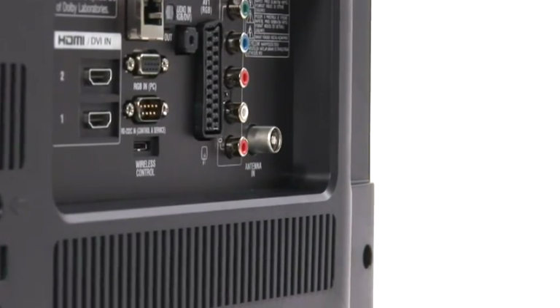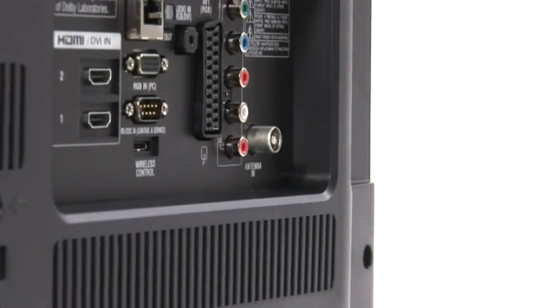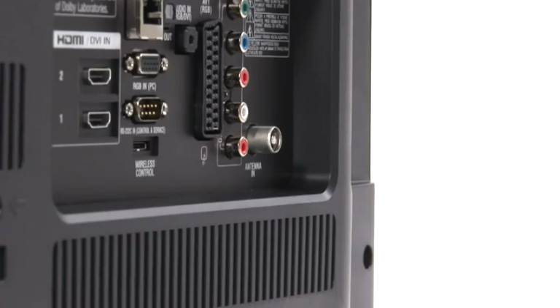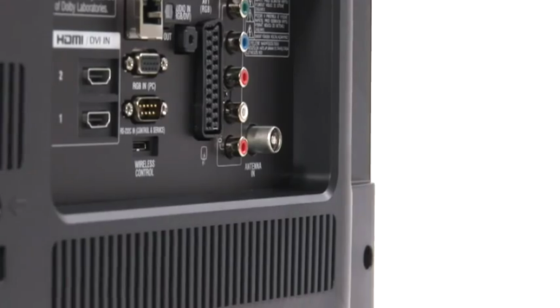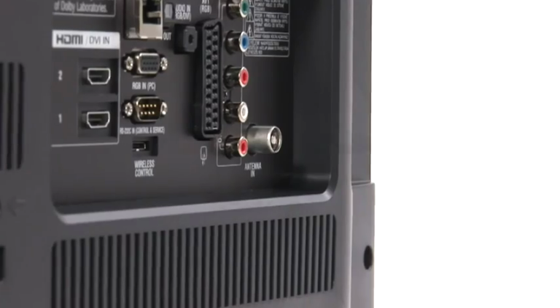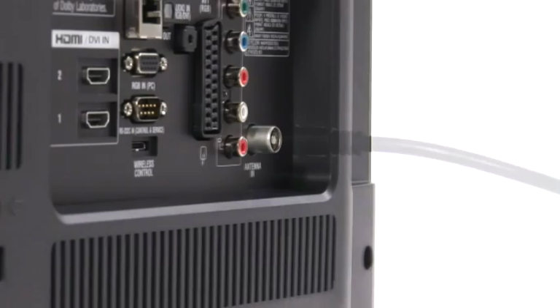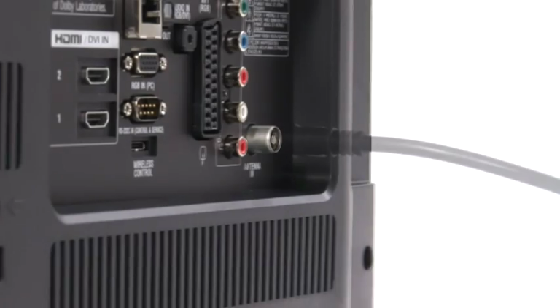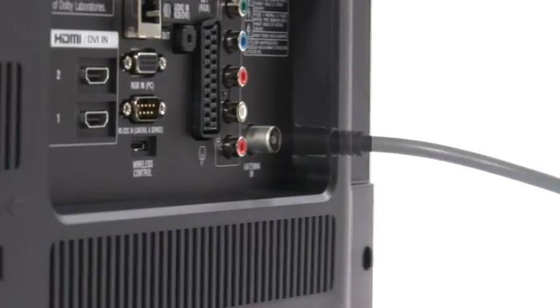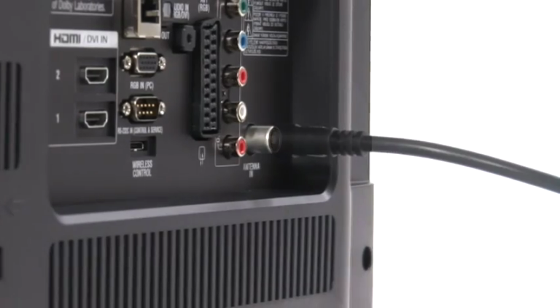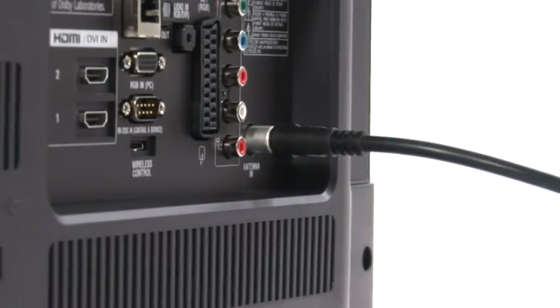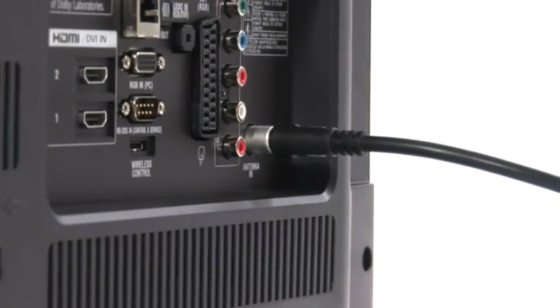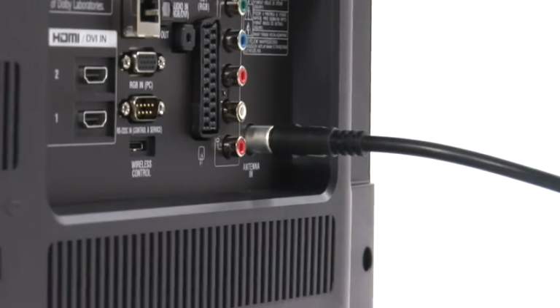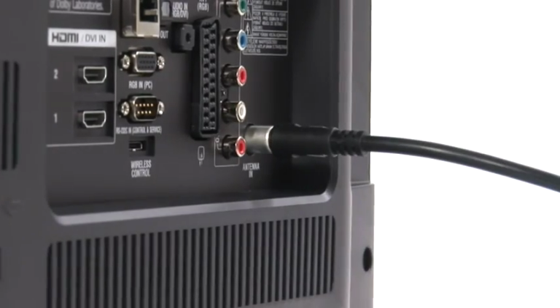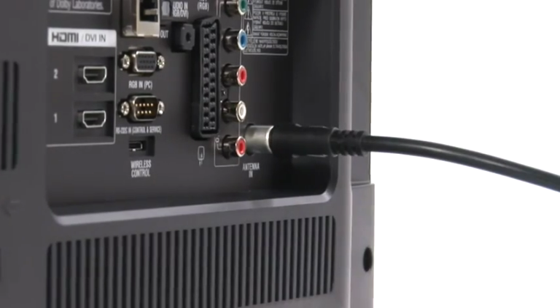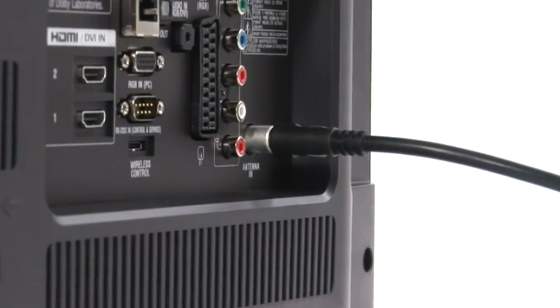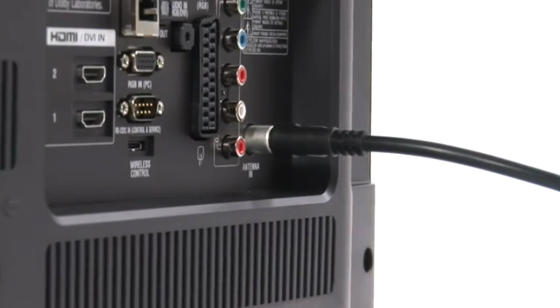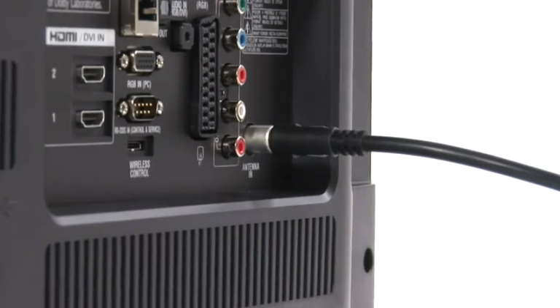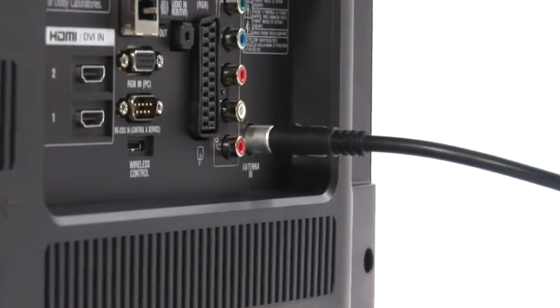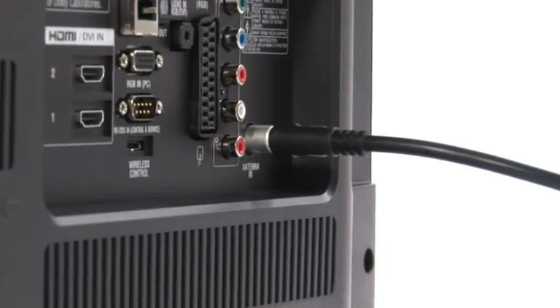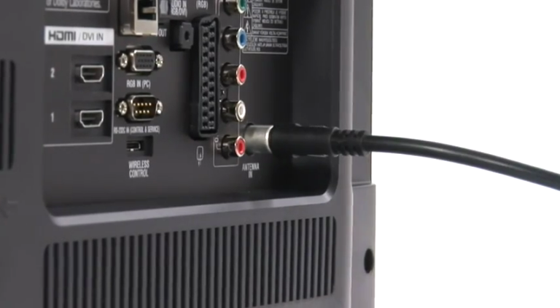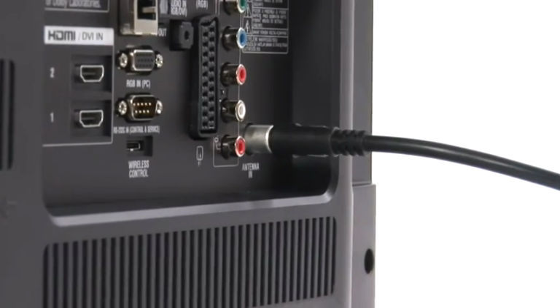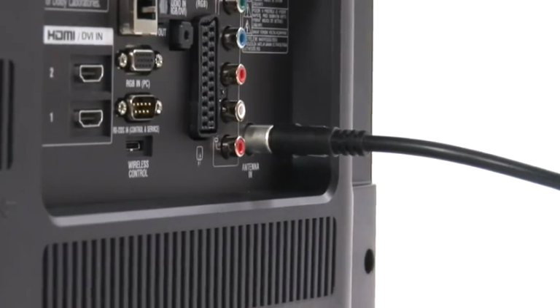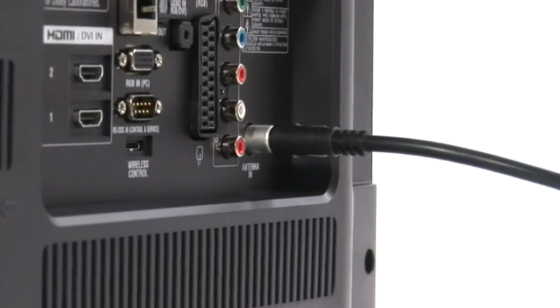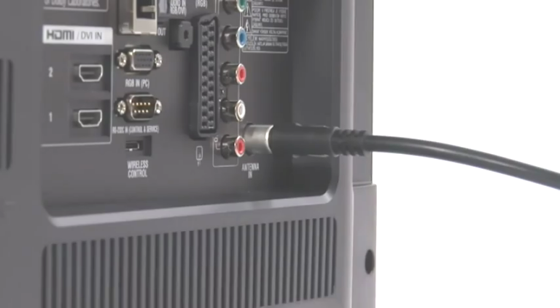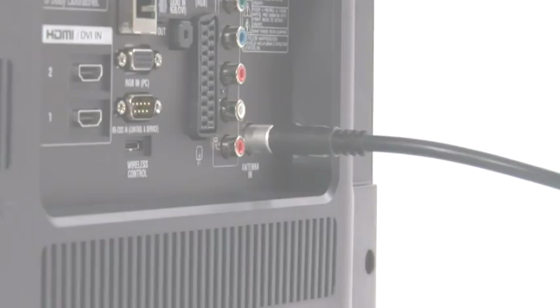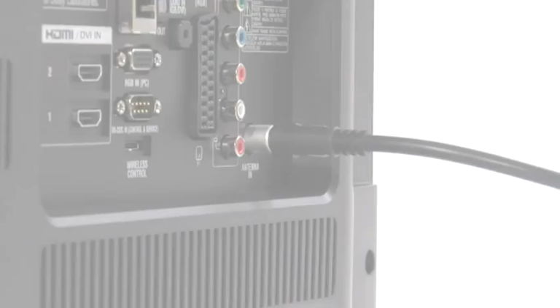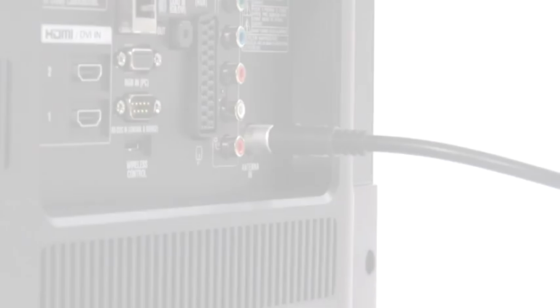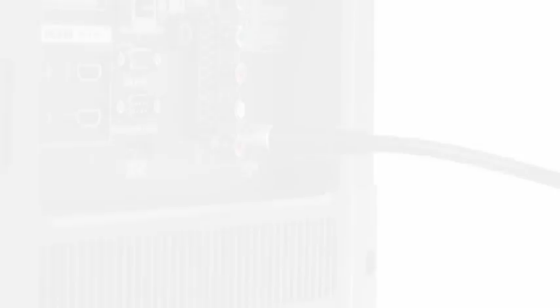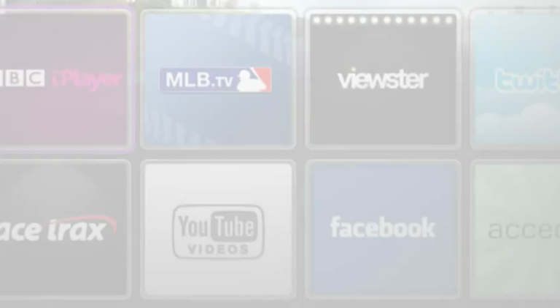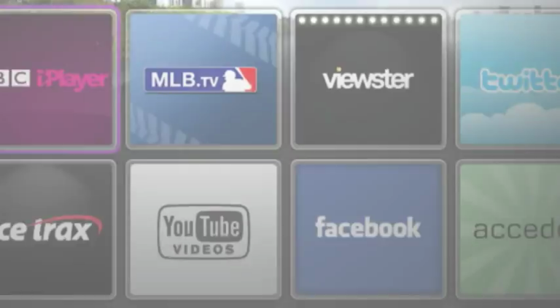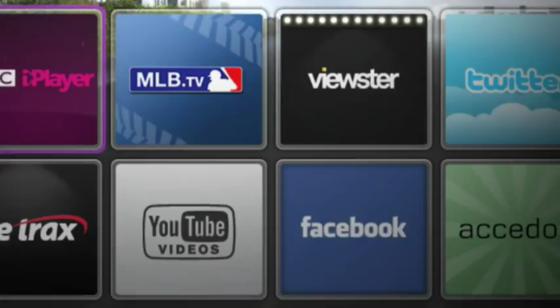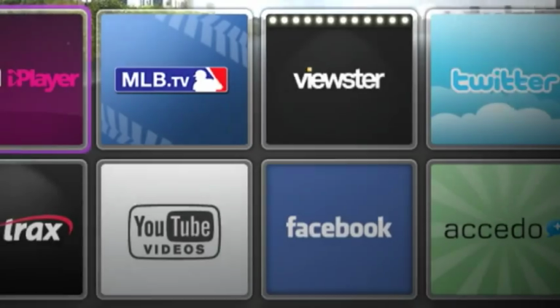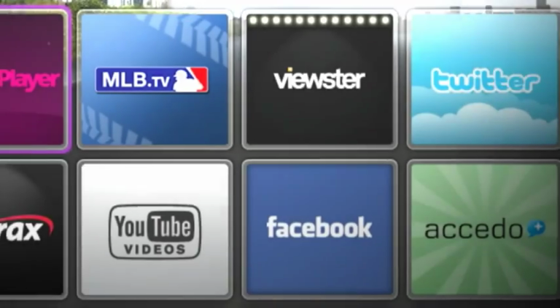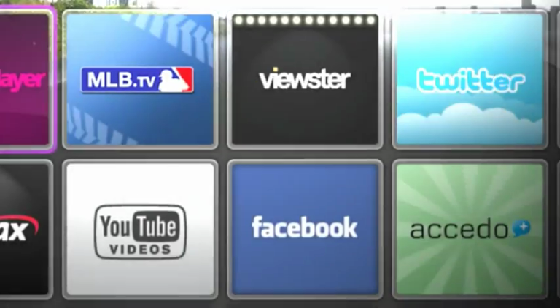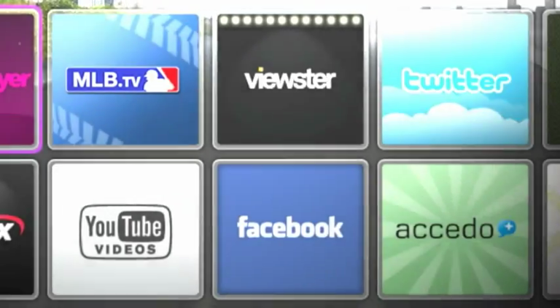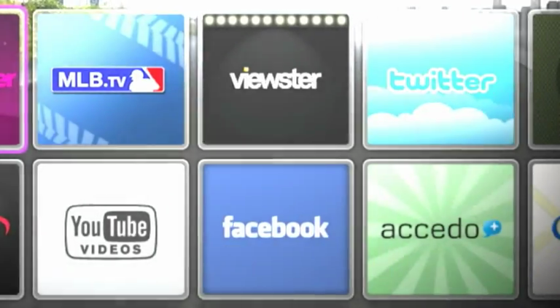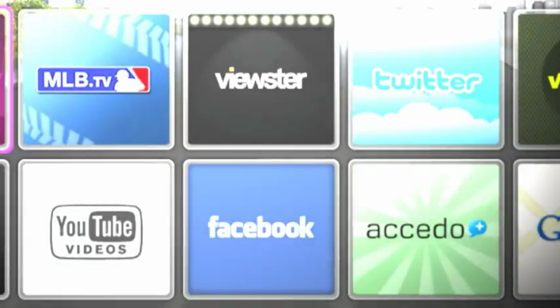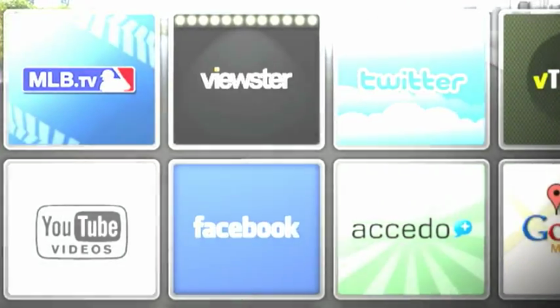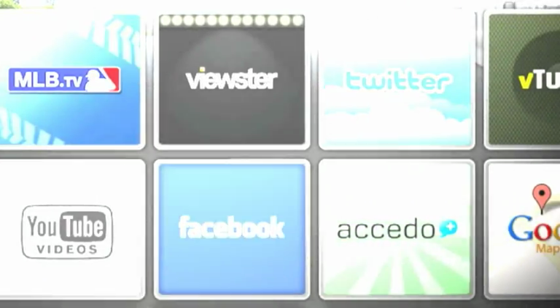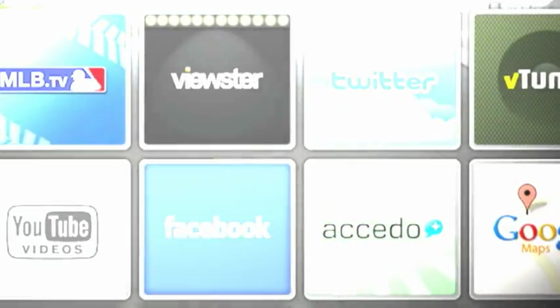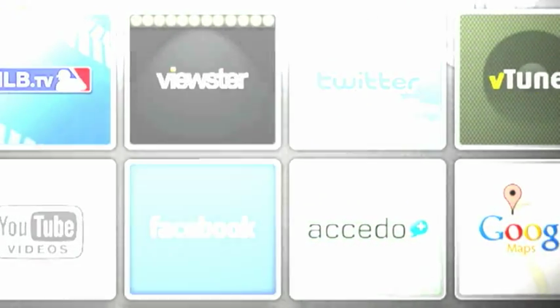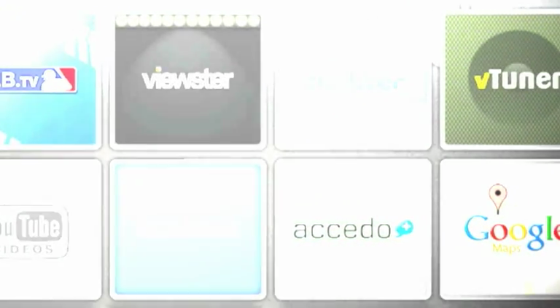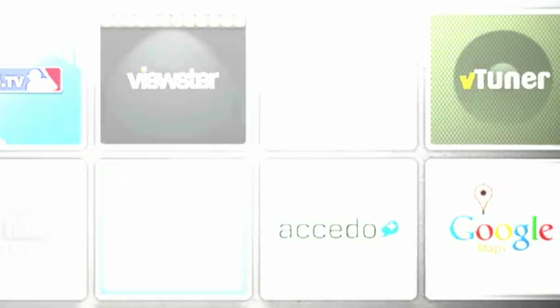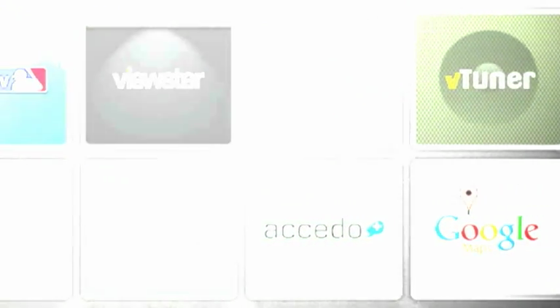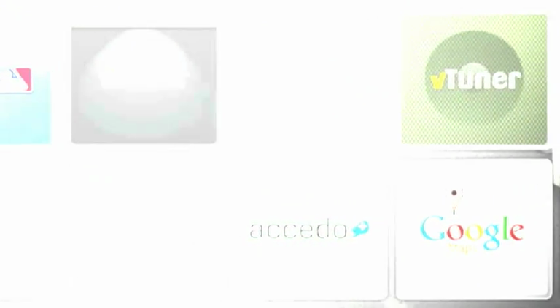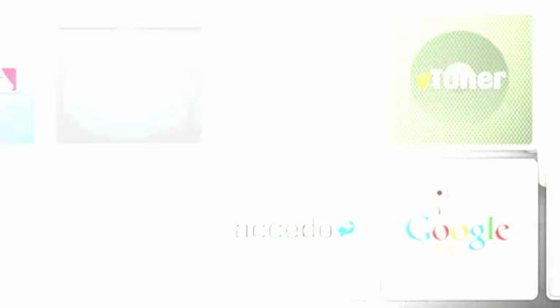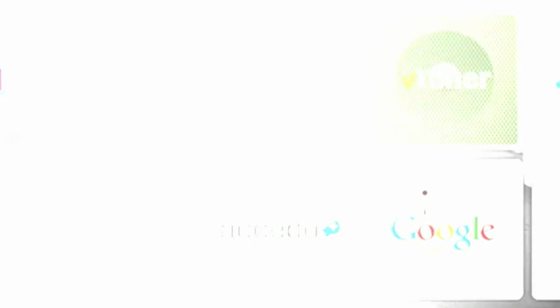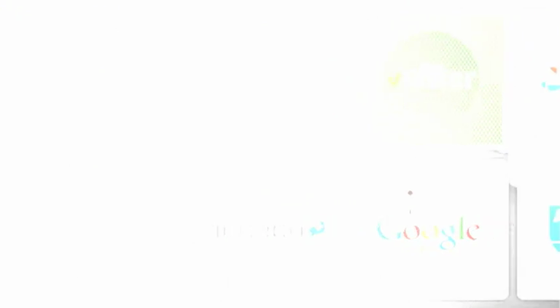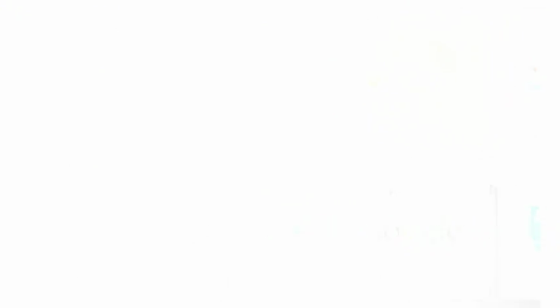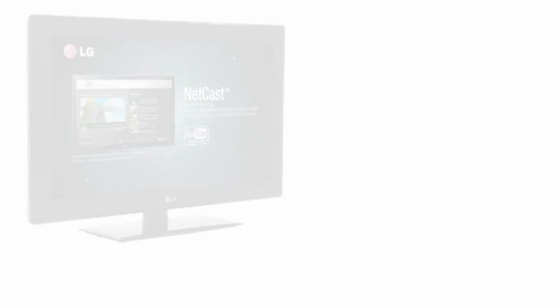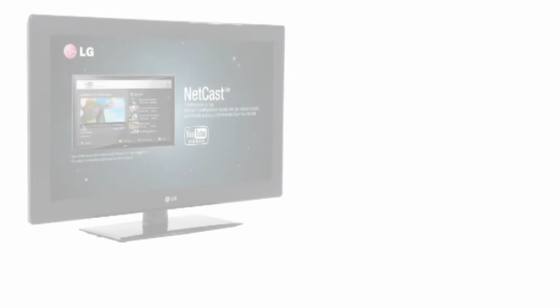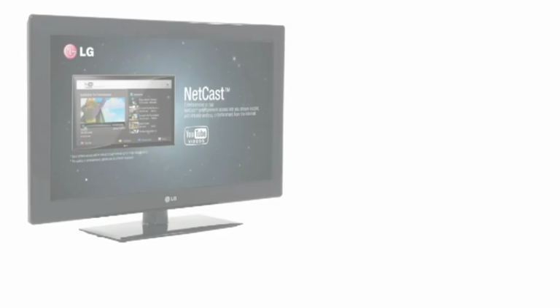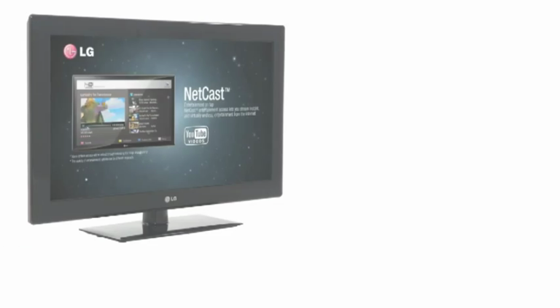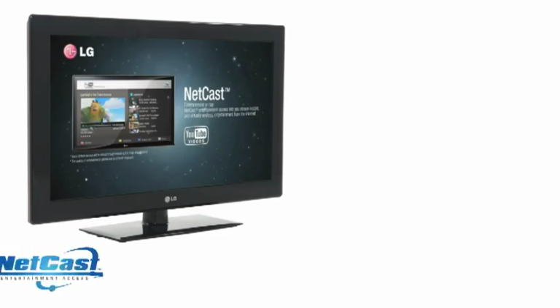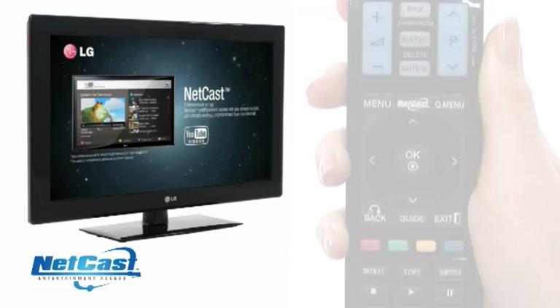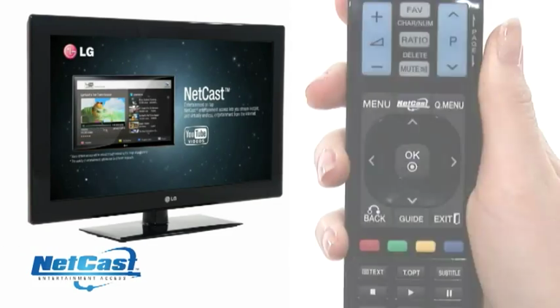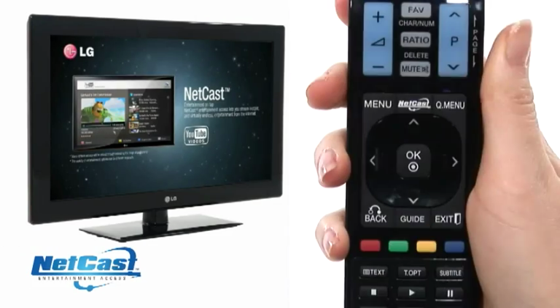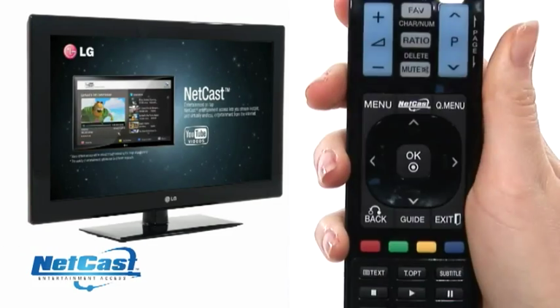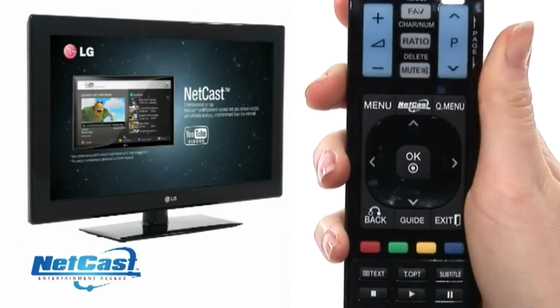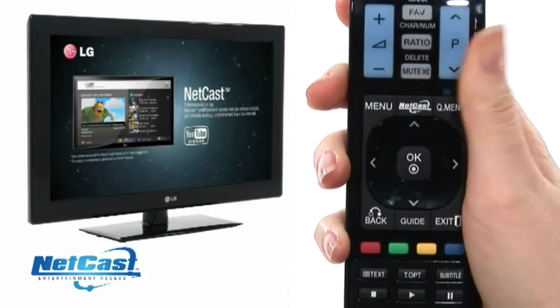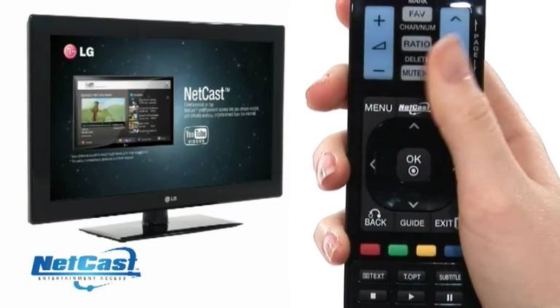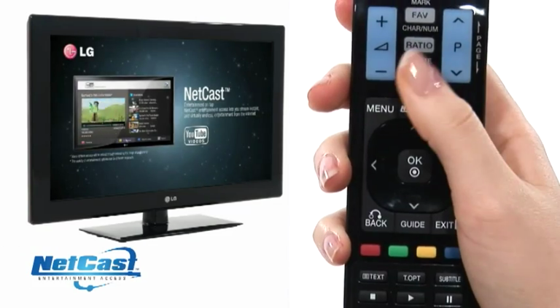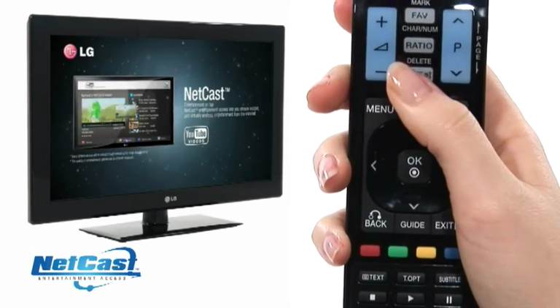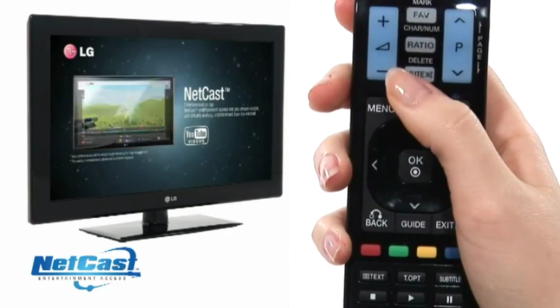All from a simple setup of just connecting your home aerial to your TV. Change the way you watch TV.